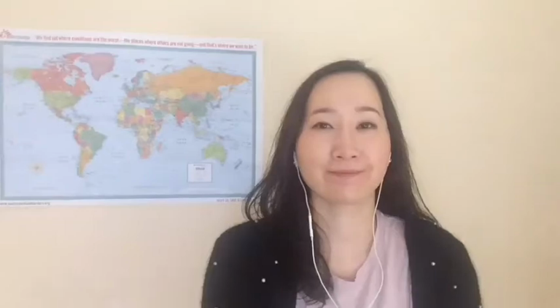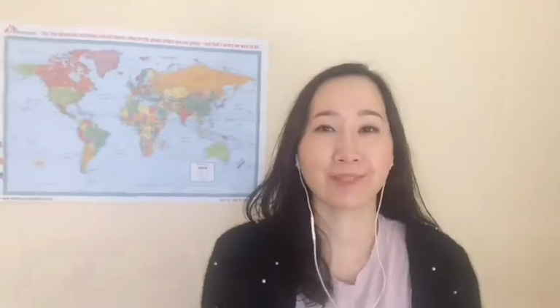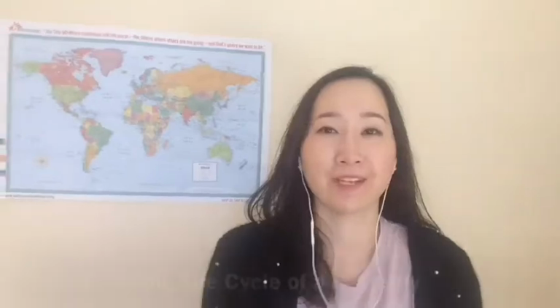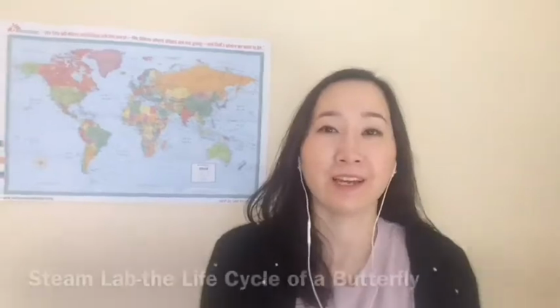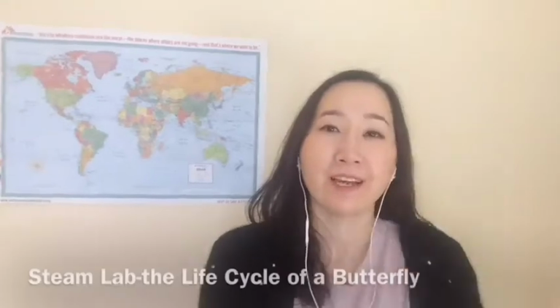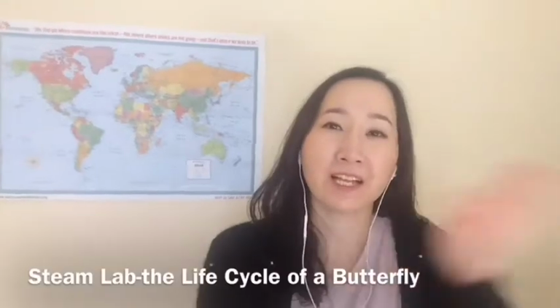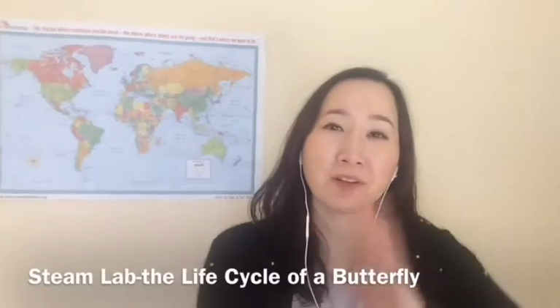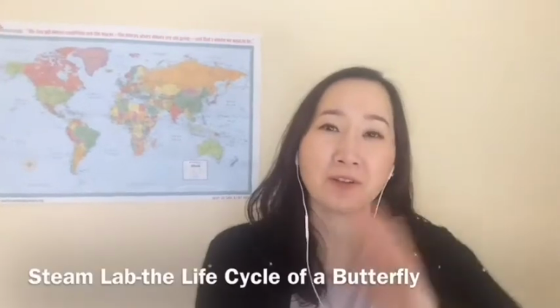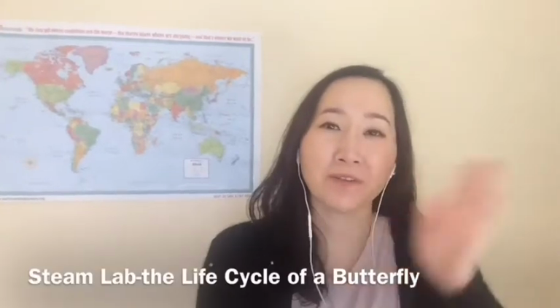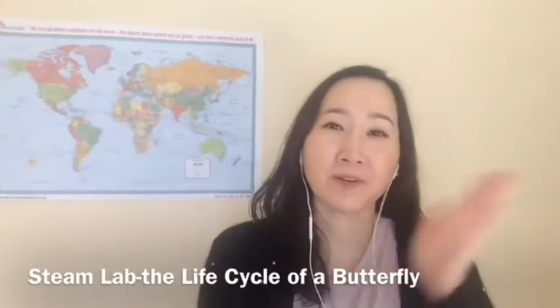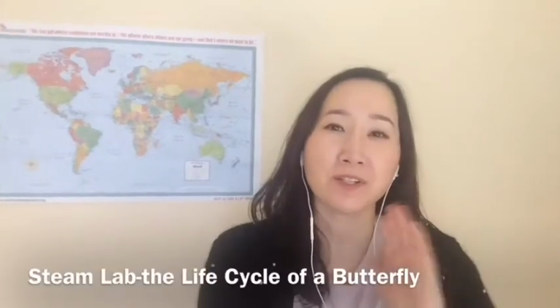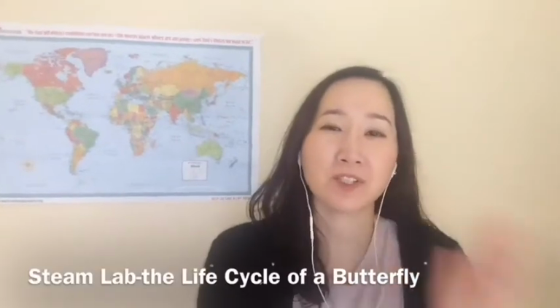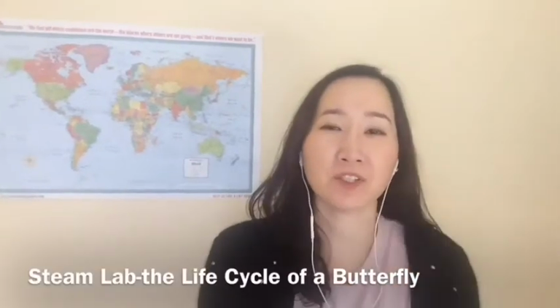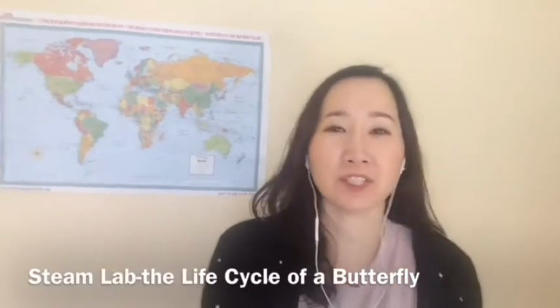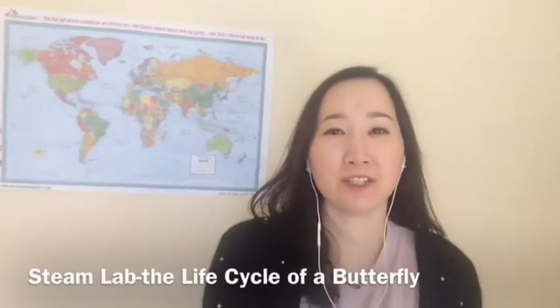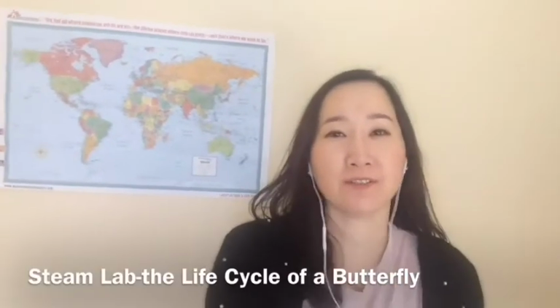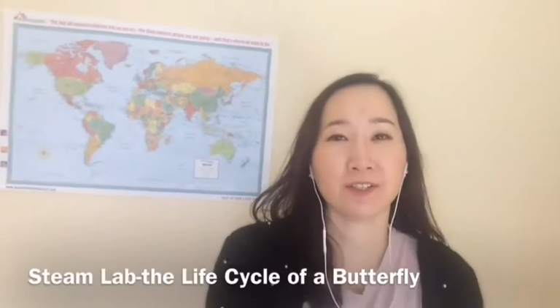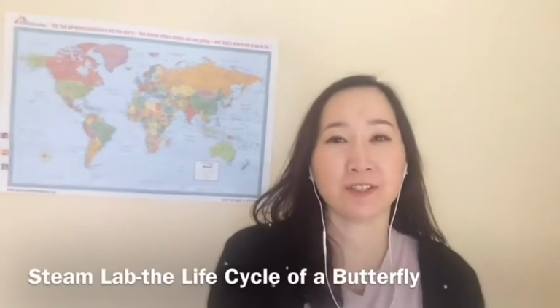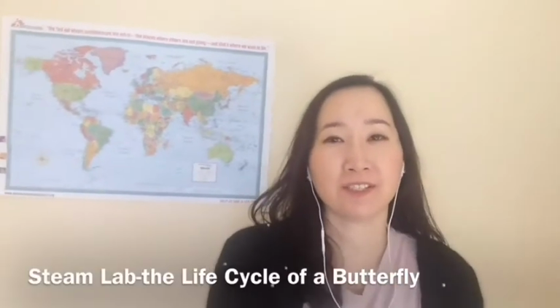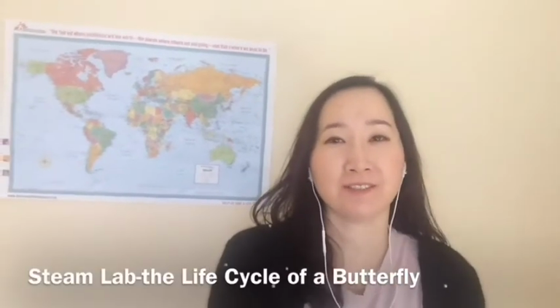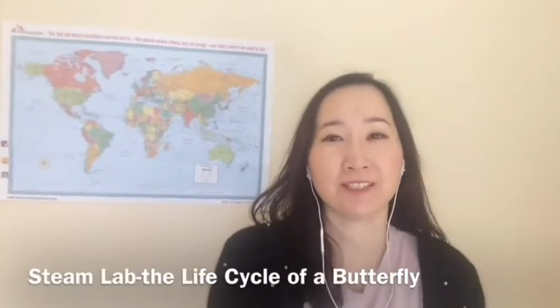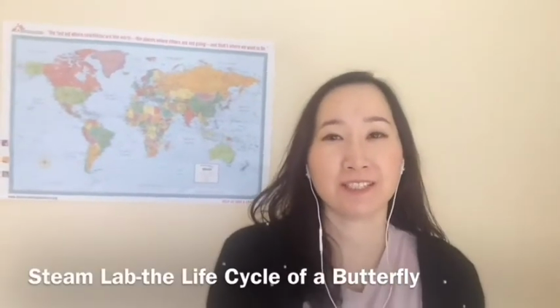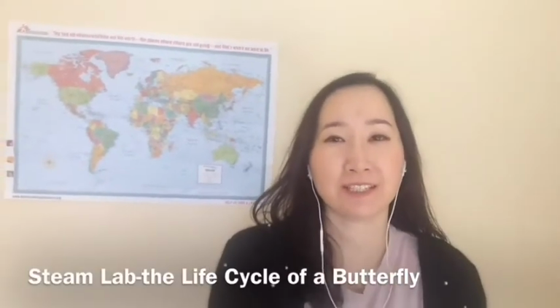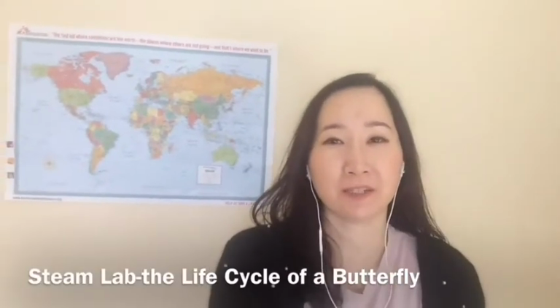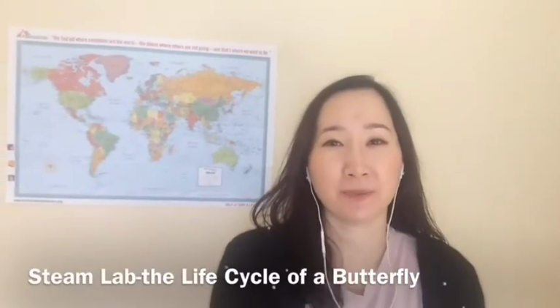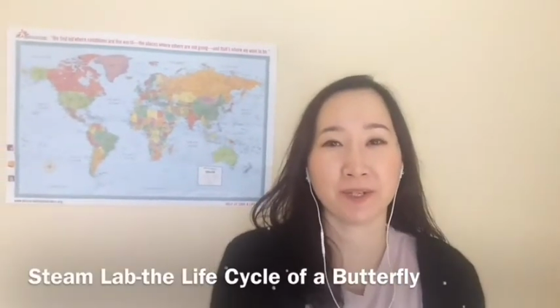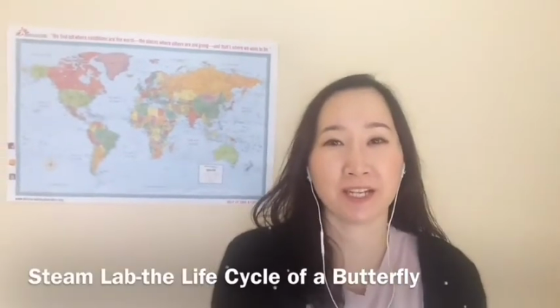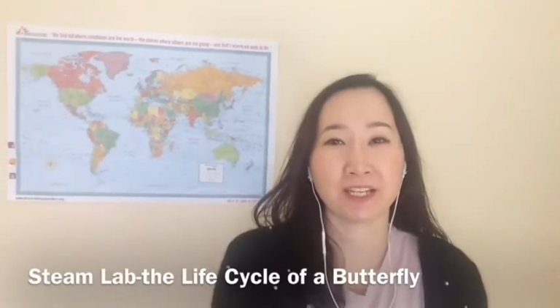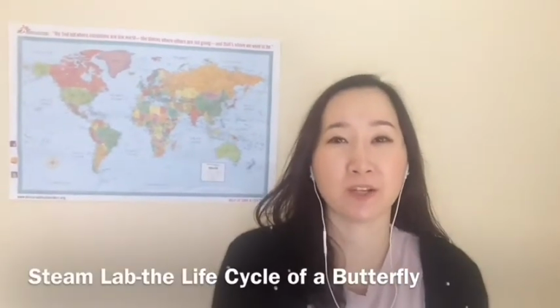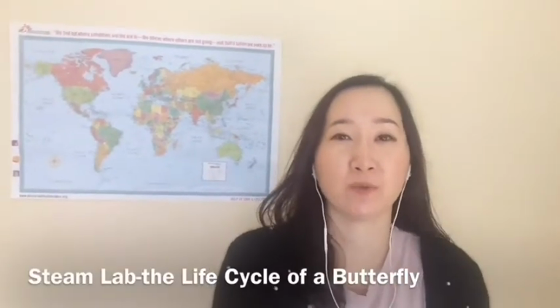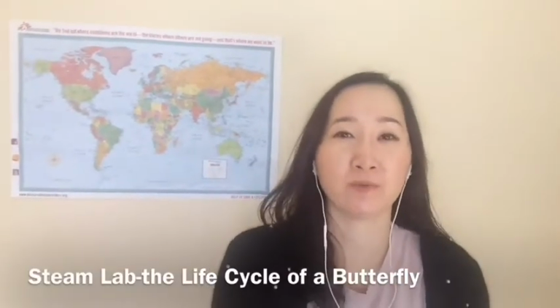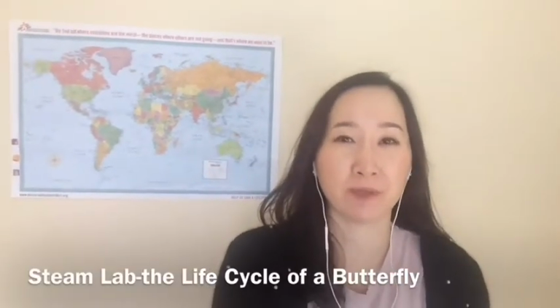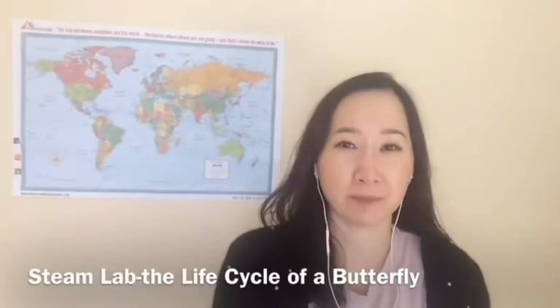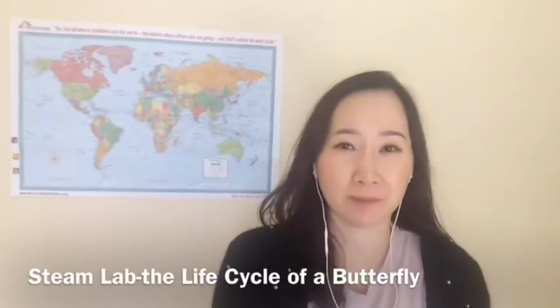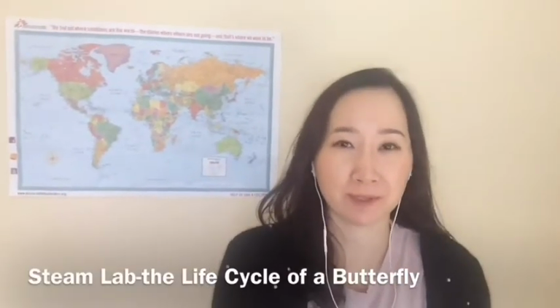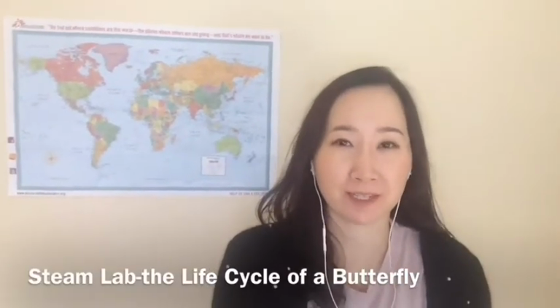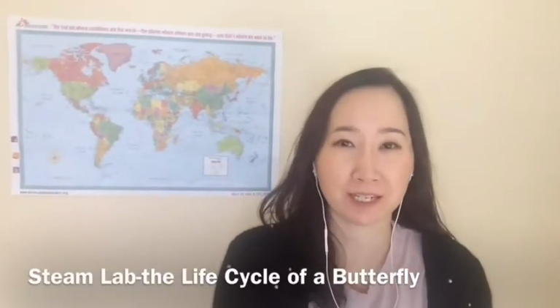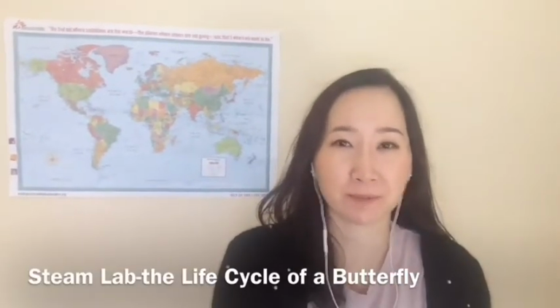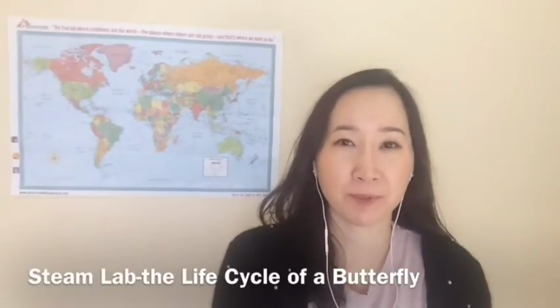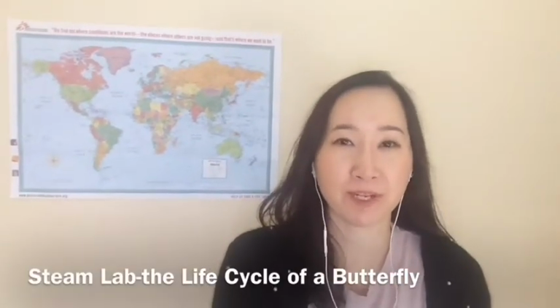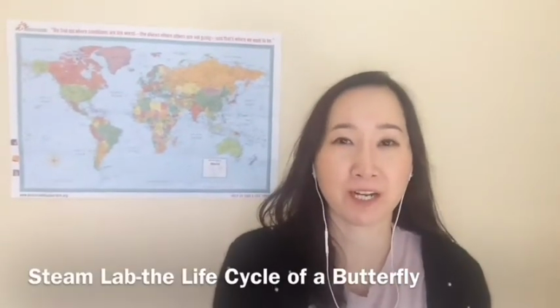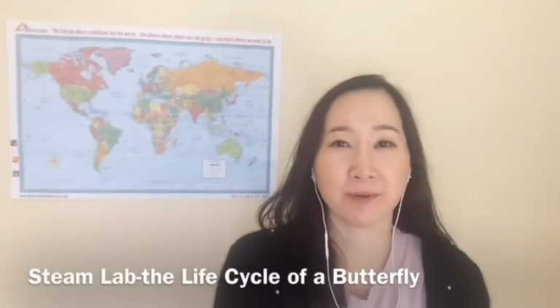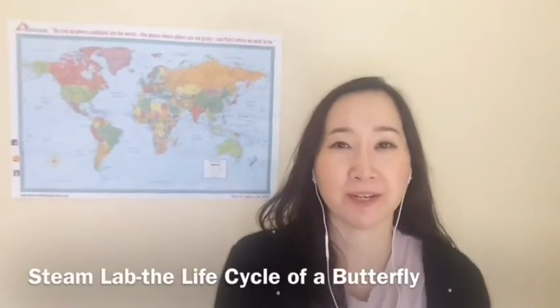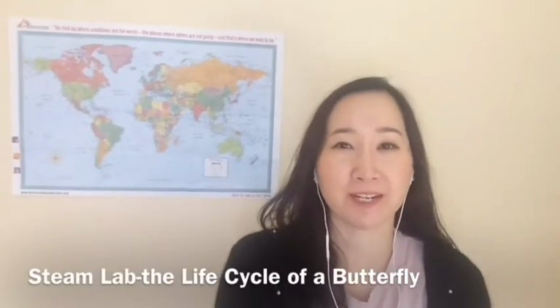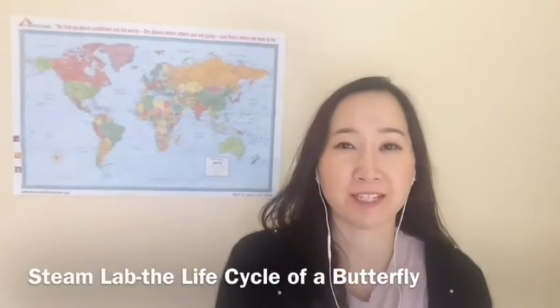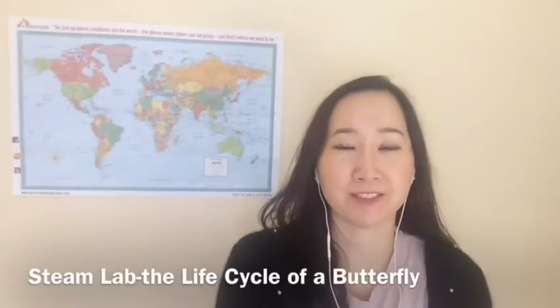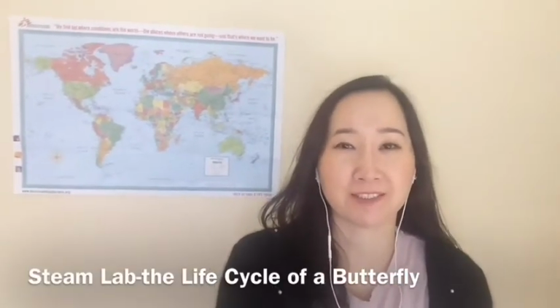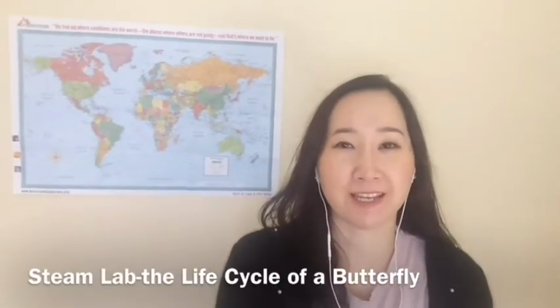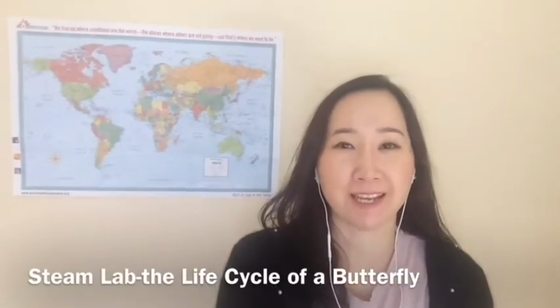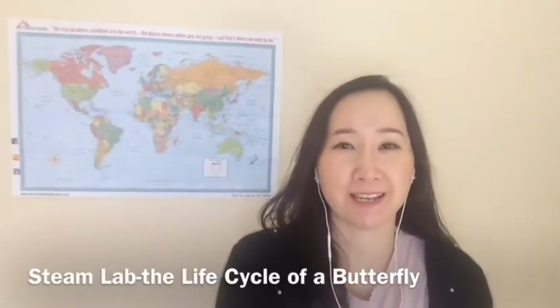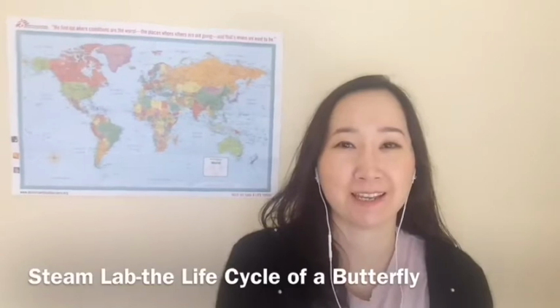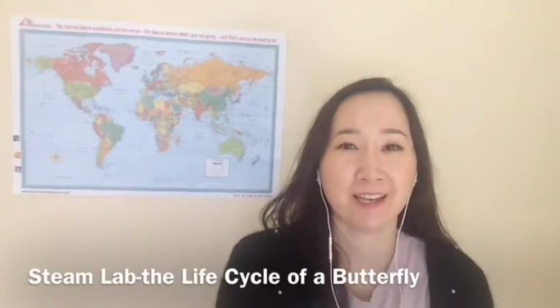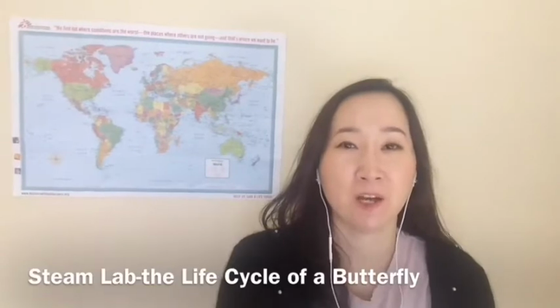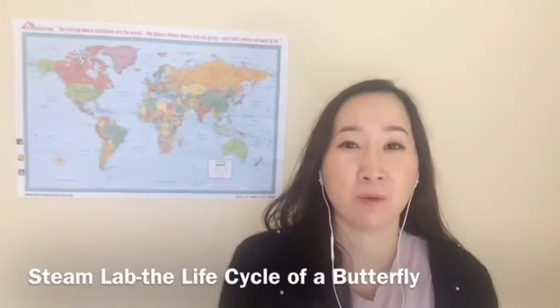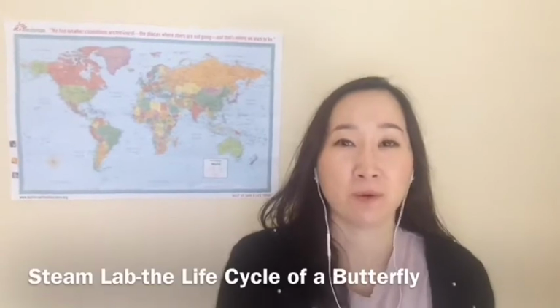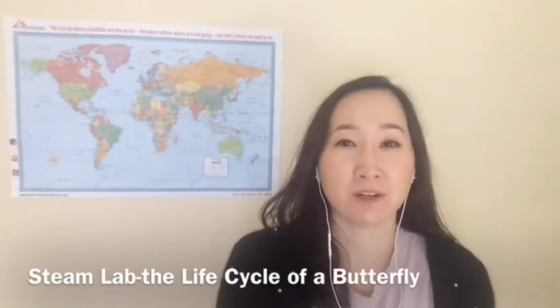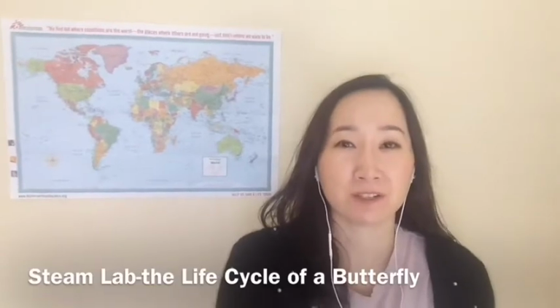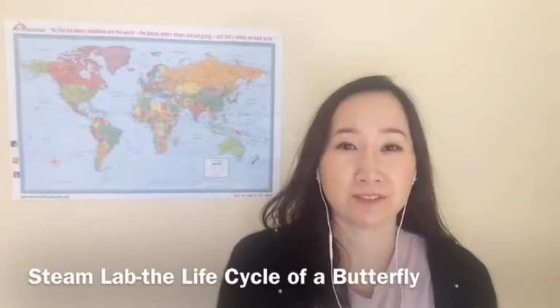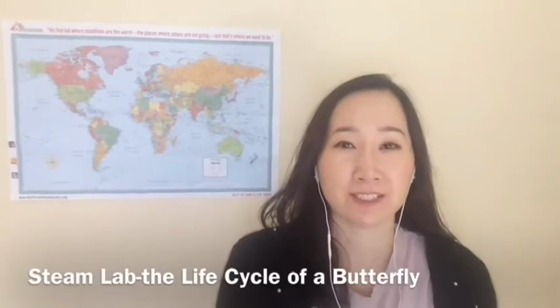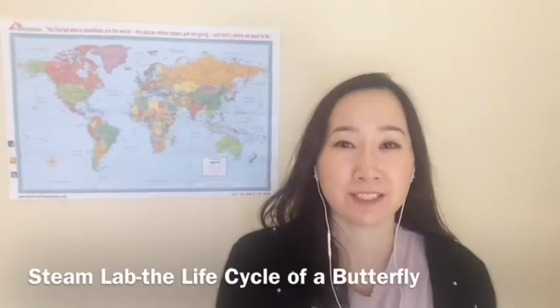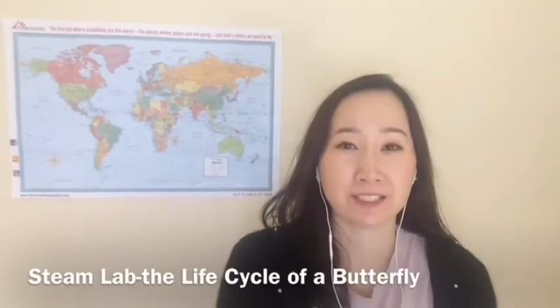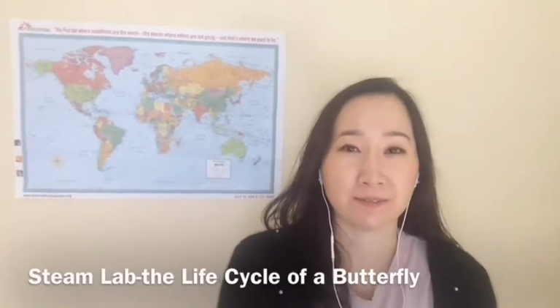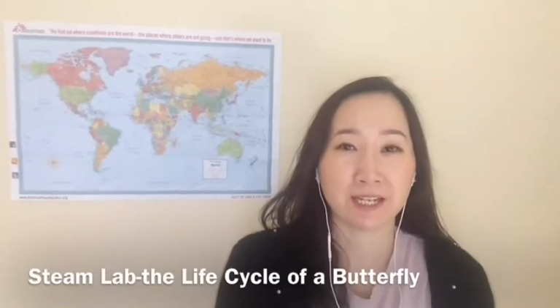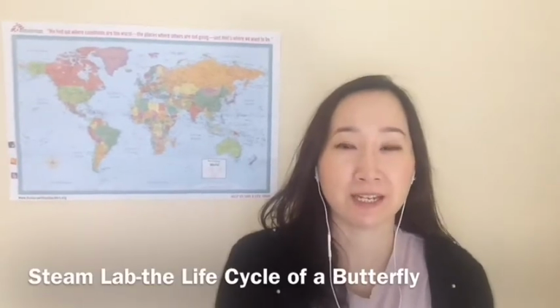Hello everyone, this is Jennifer, your services librarian at my public library. How are you guys today? Welcome to STEAM Lab.